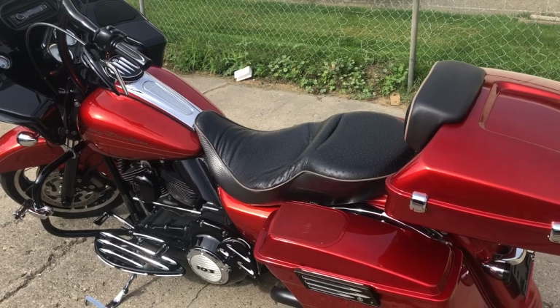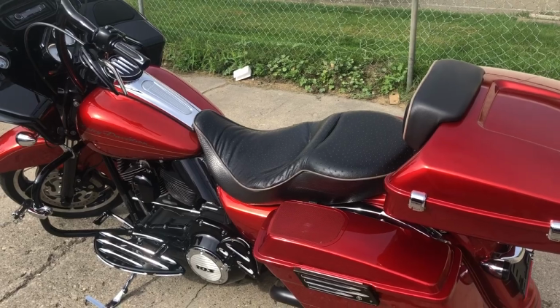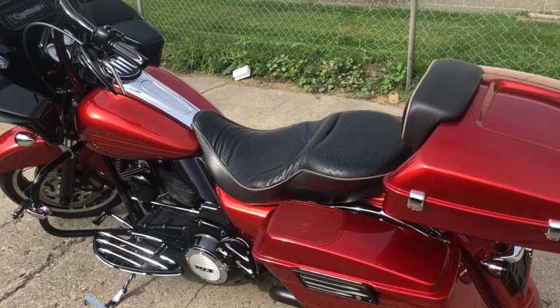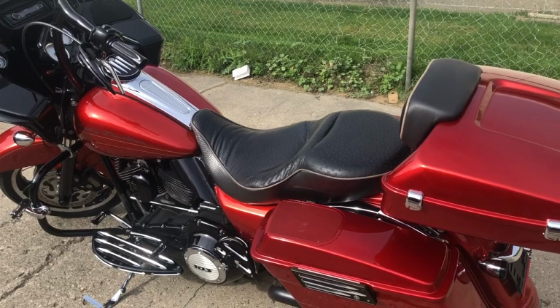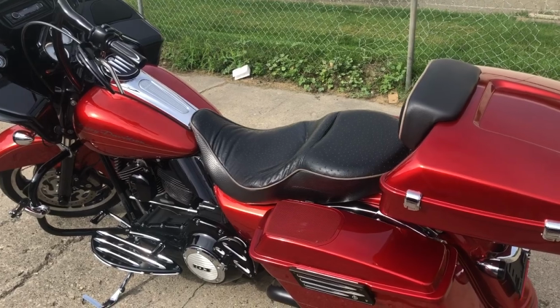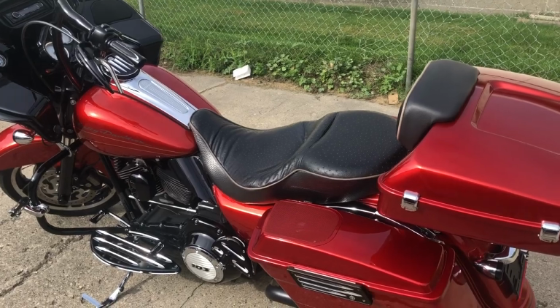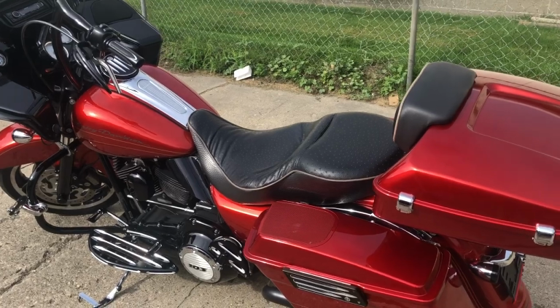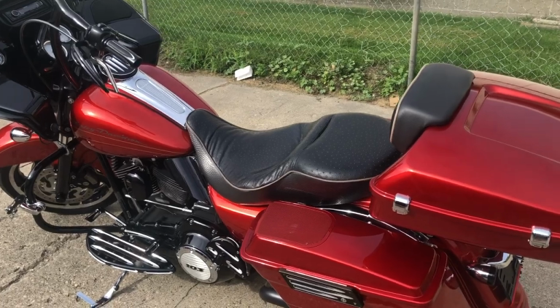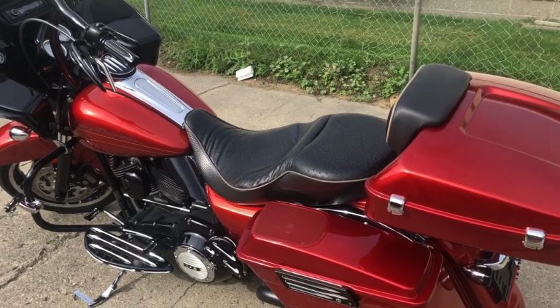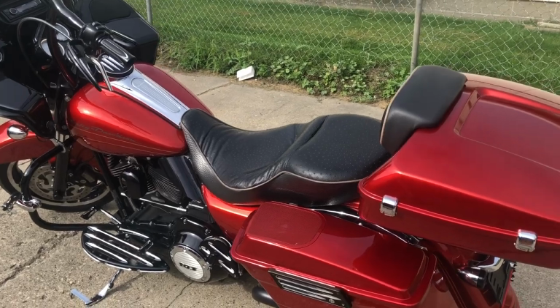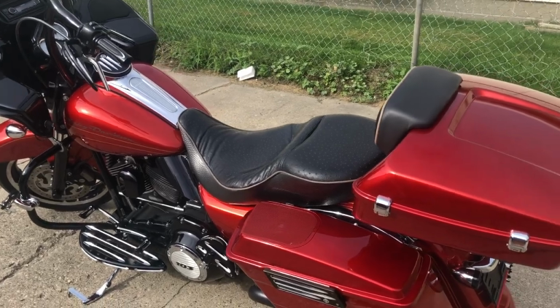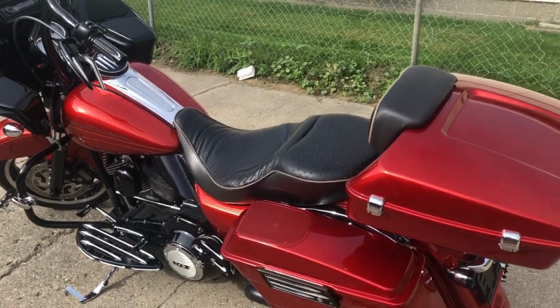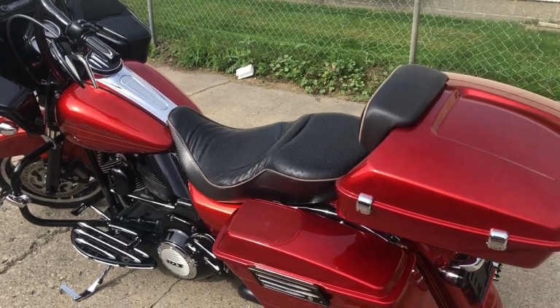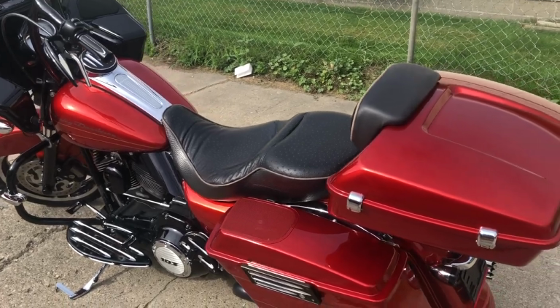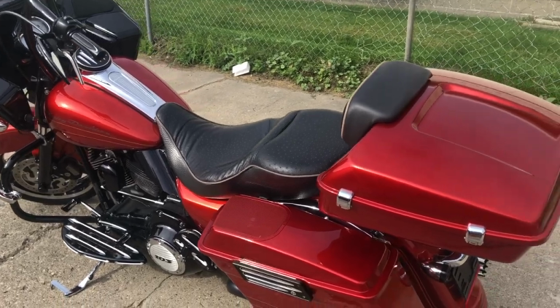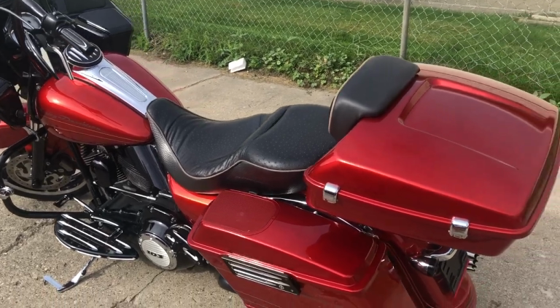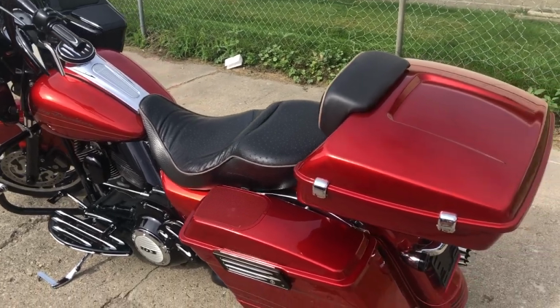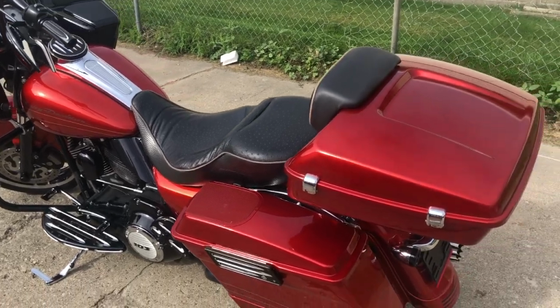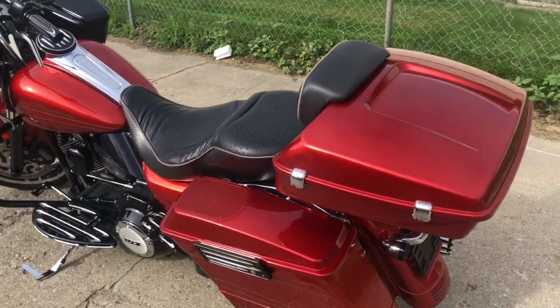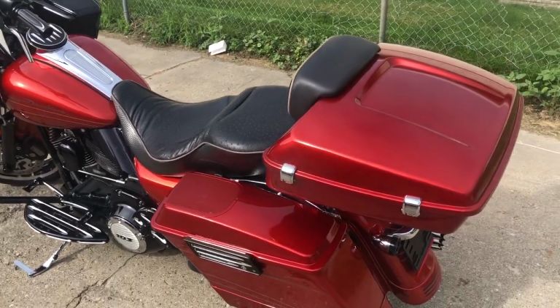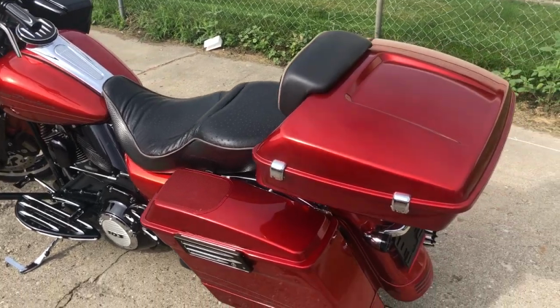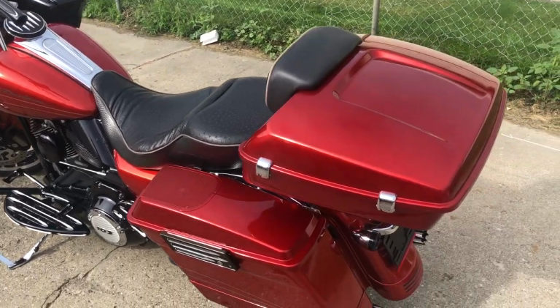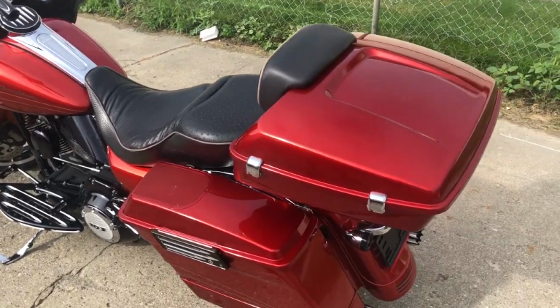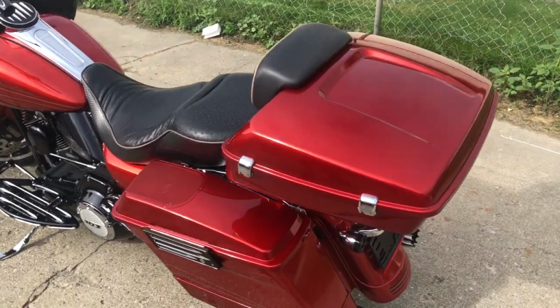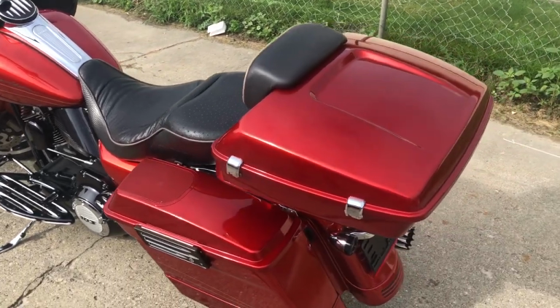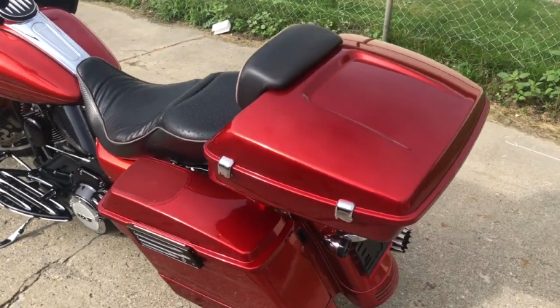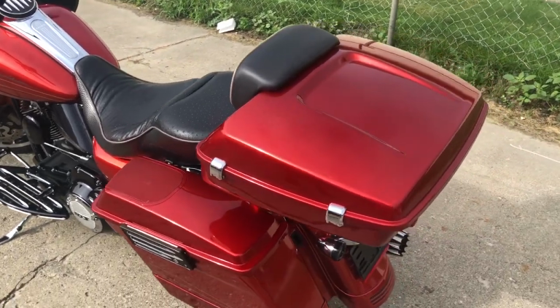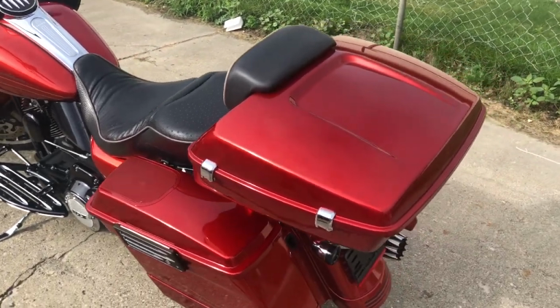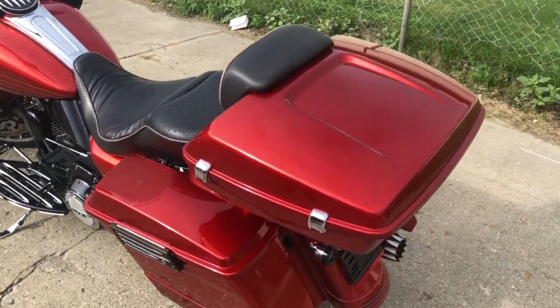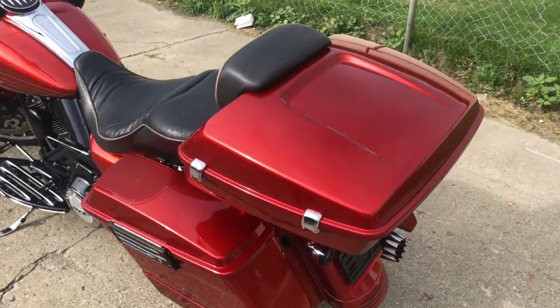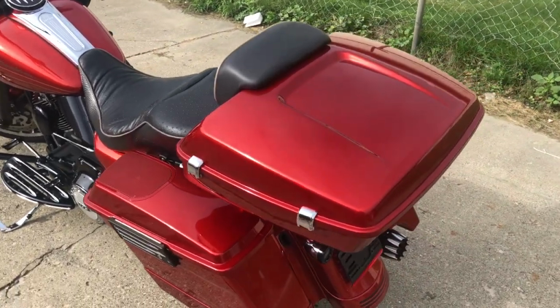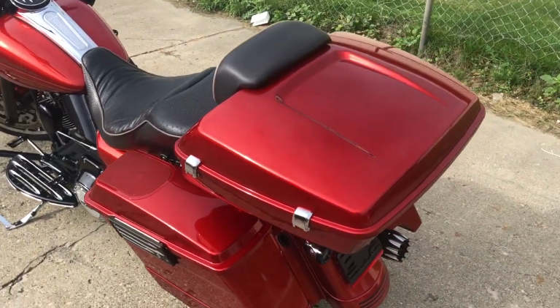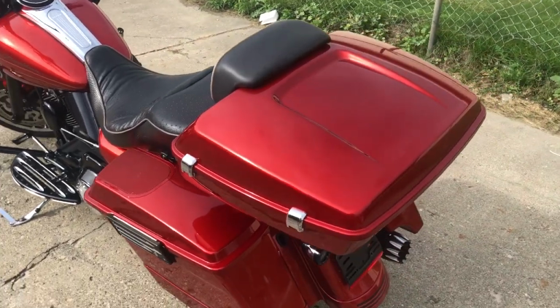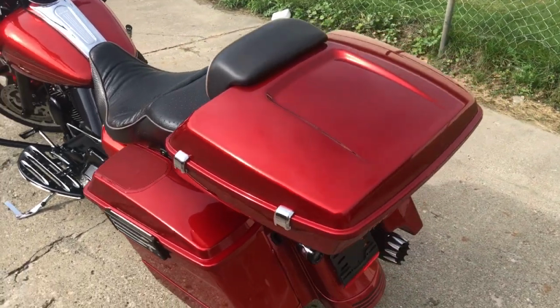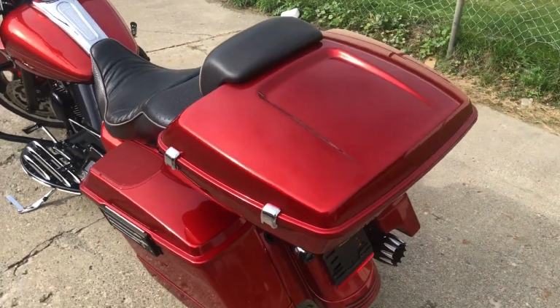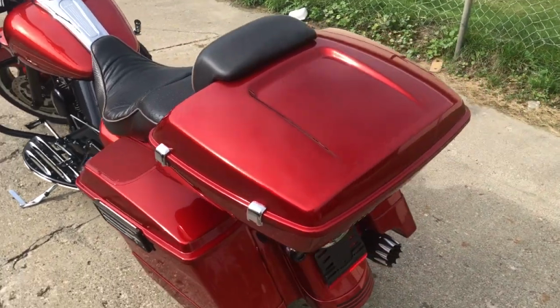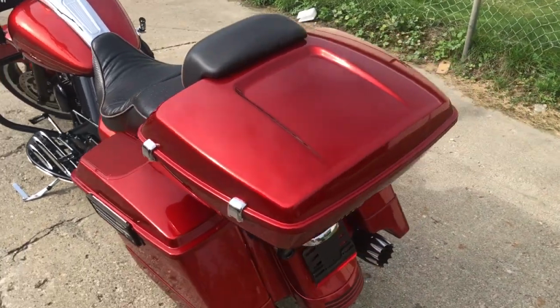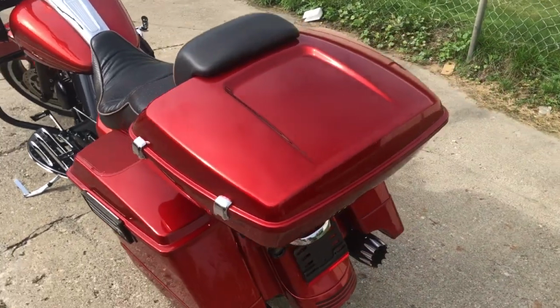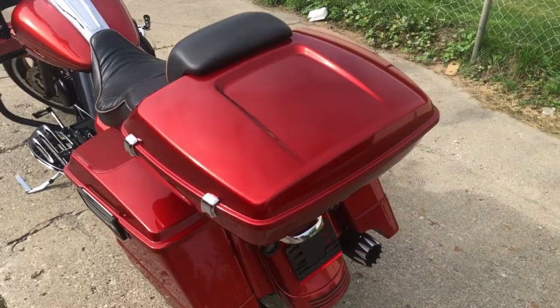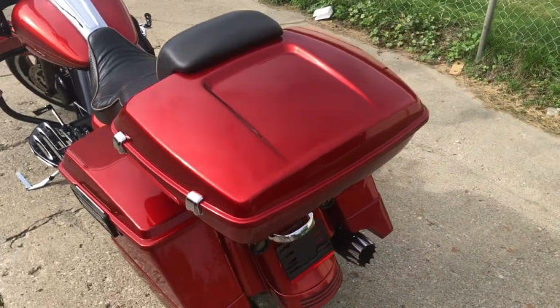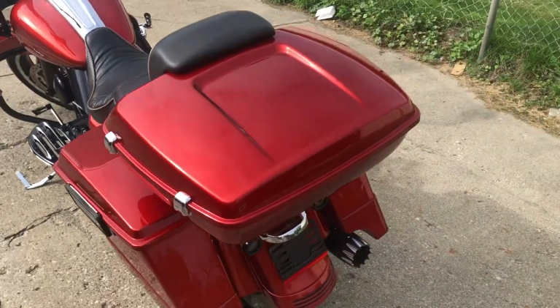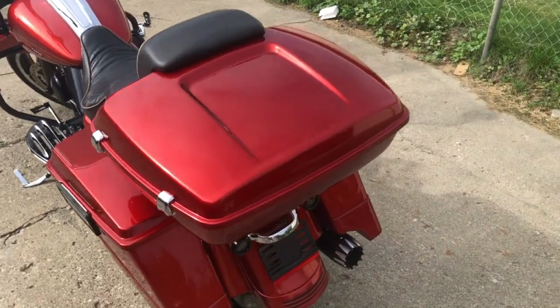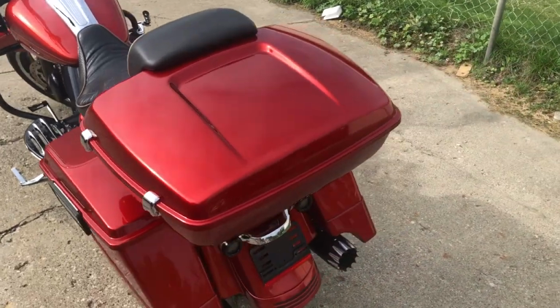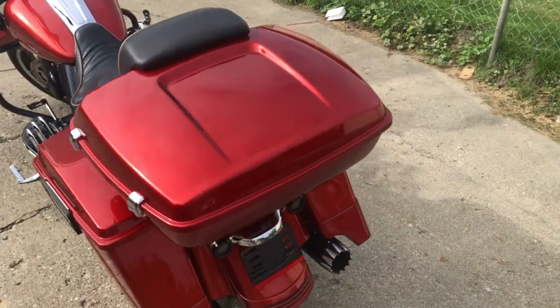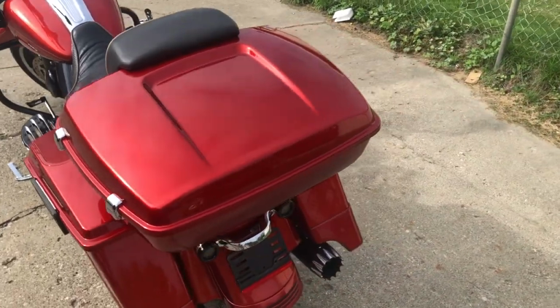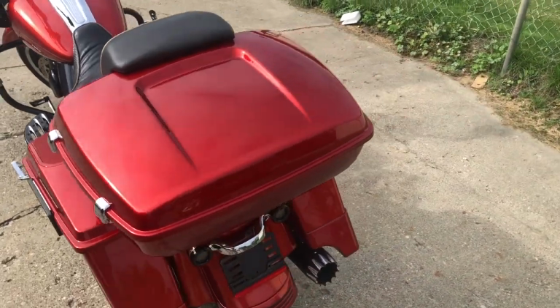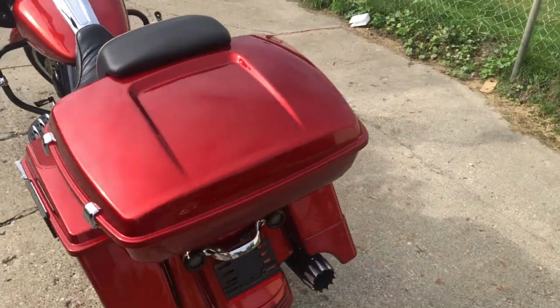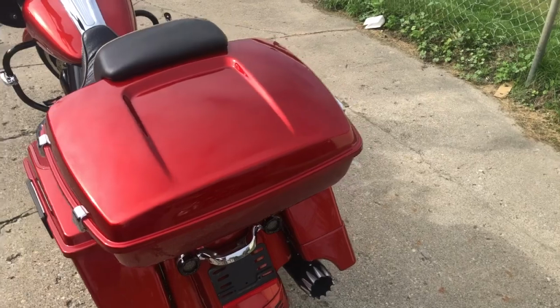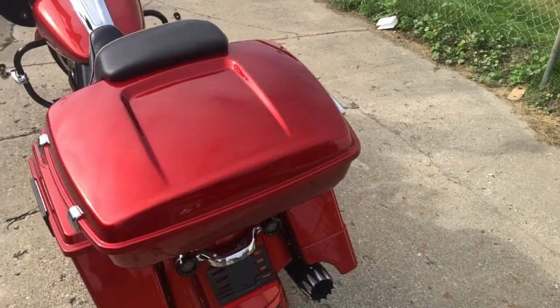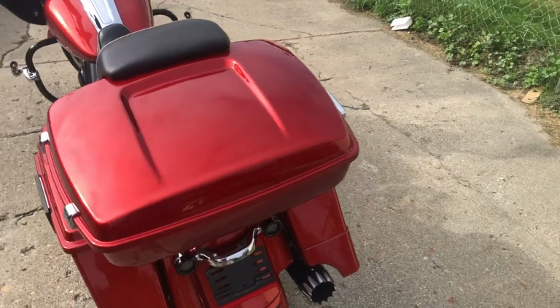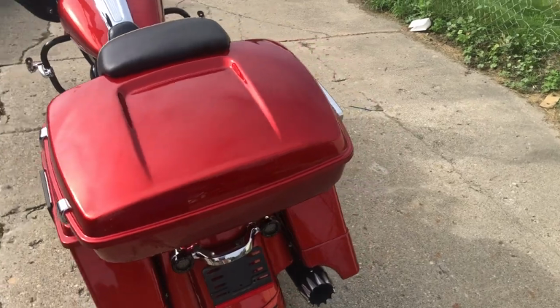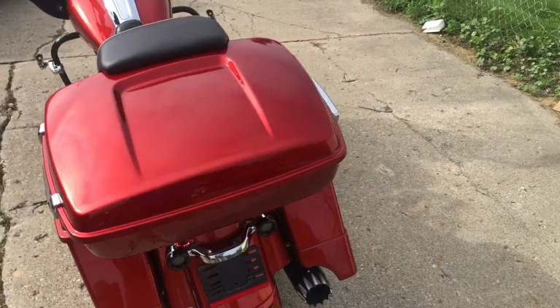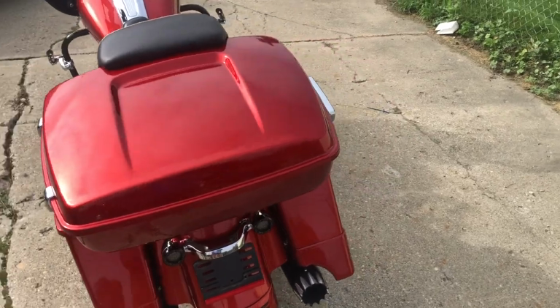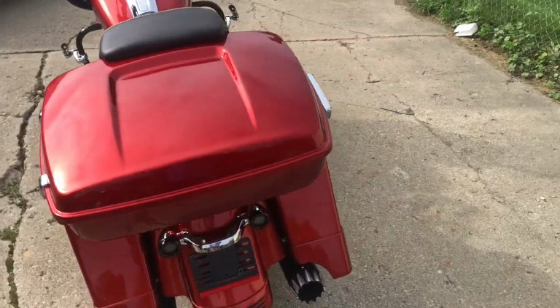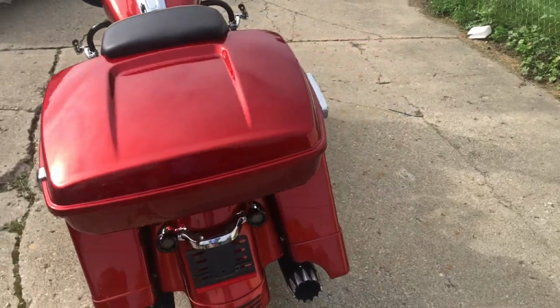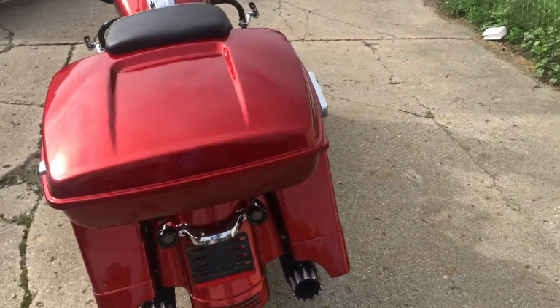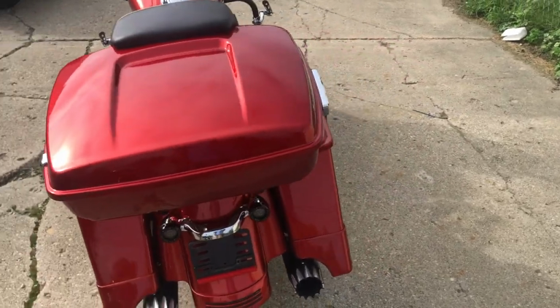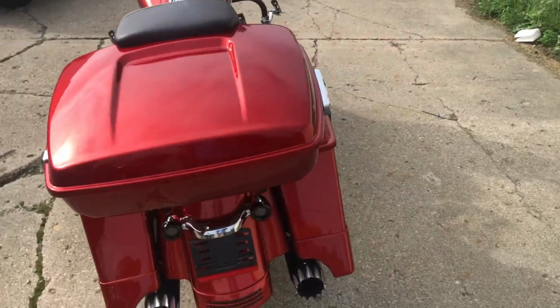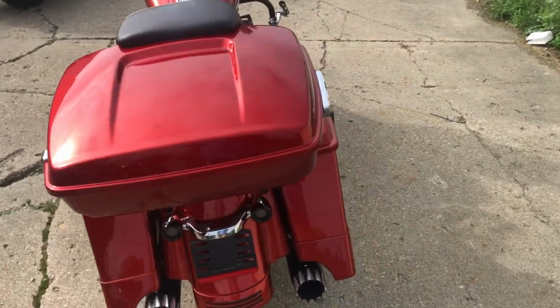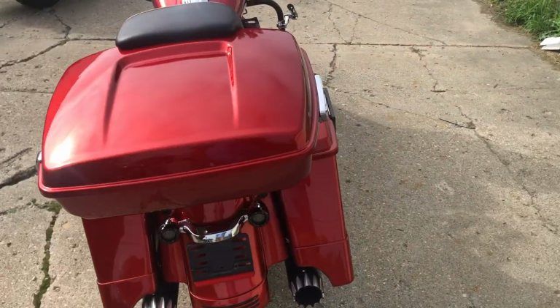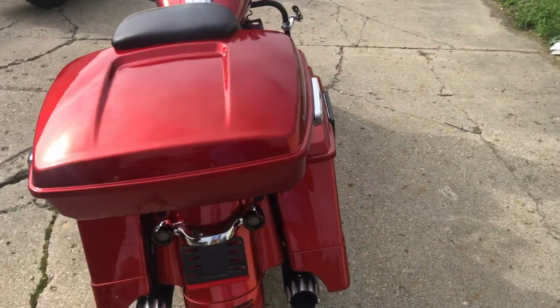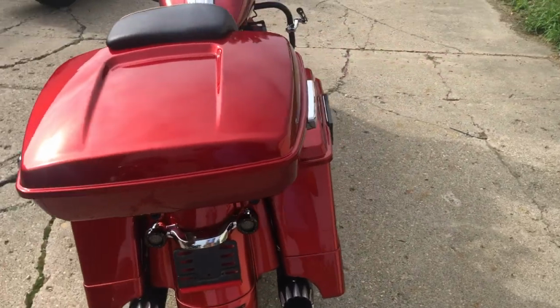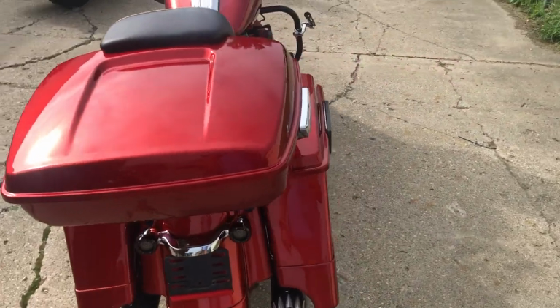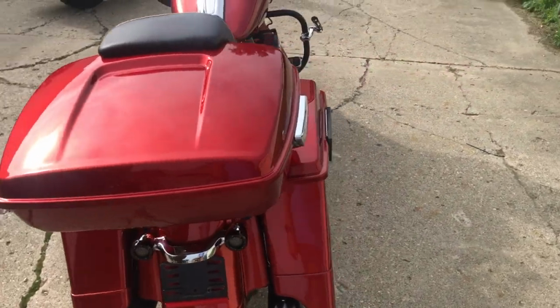Hey guys, ApprovalPowerSports.com. Got another one for you. This one's a '13 Road Glide in that candy orange.